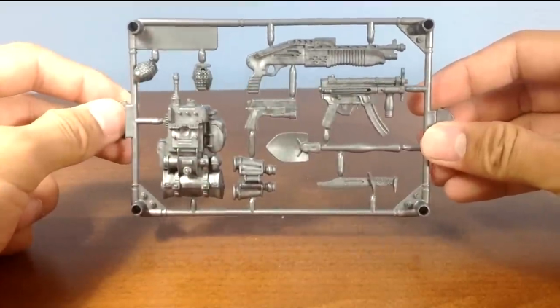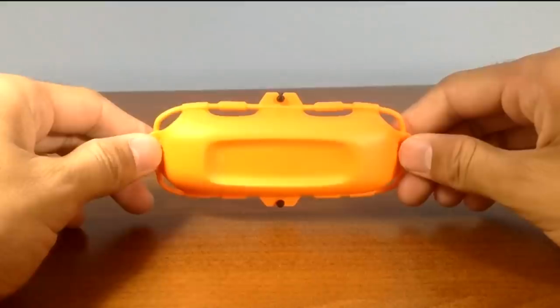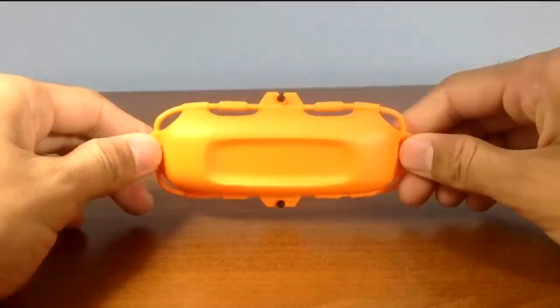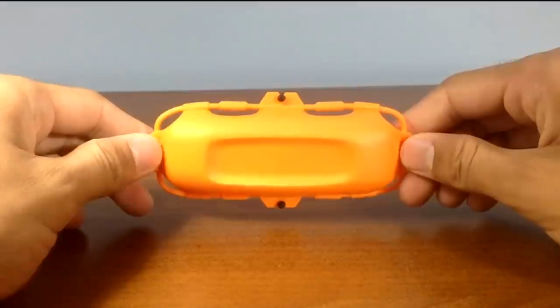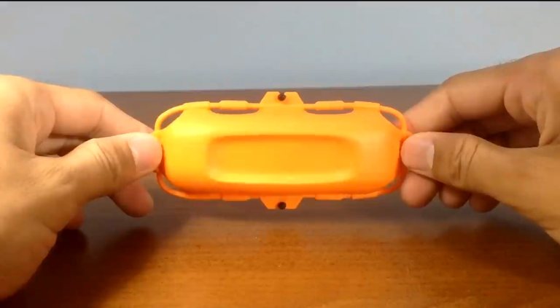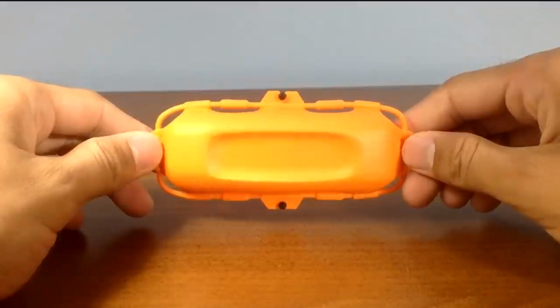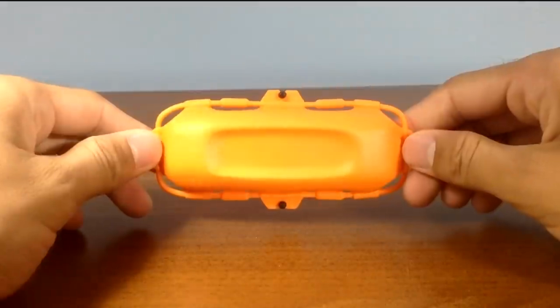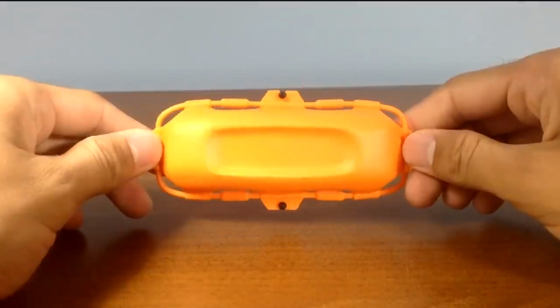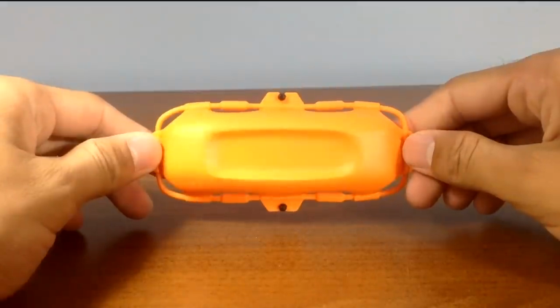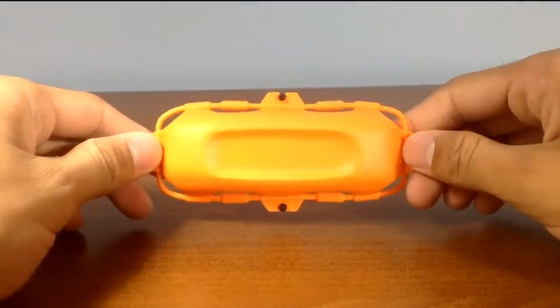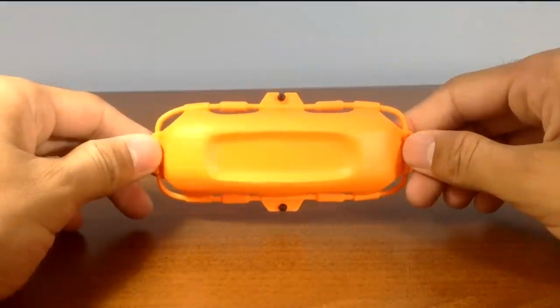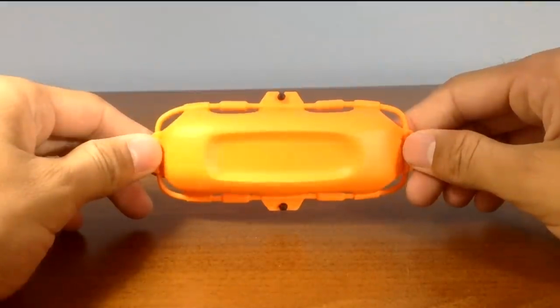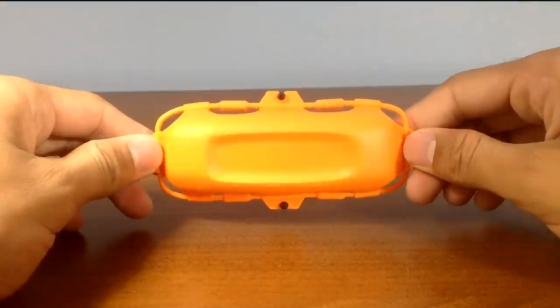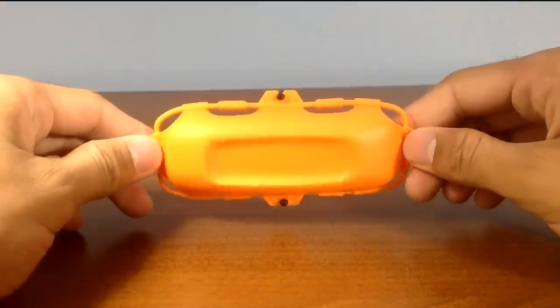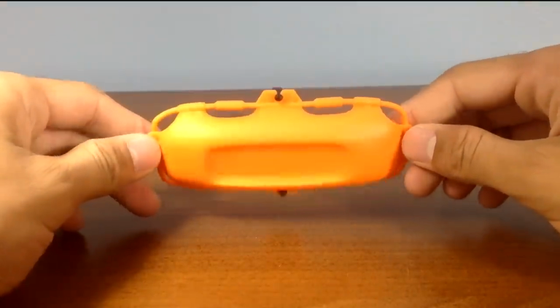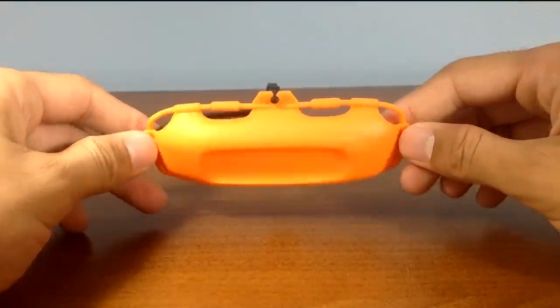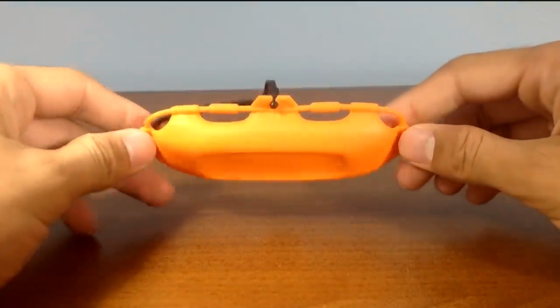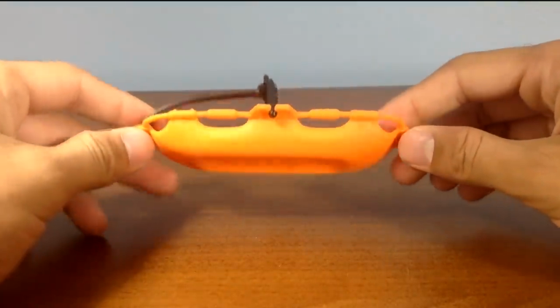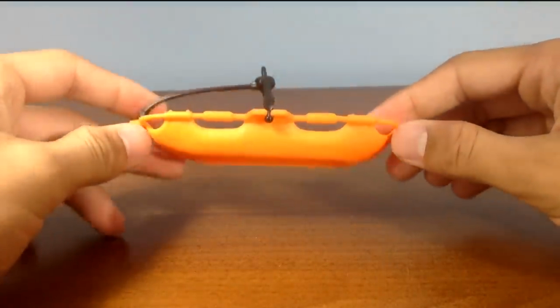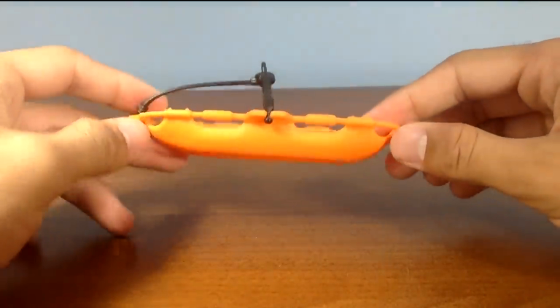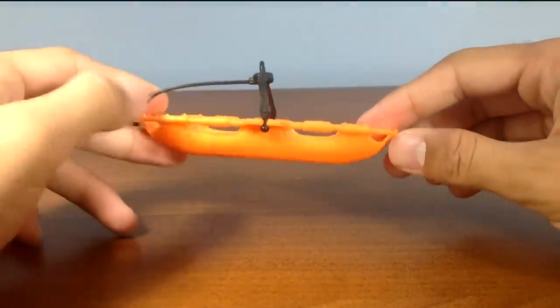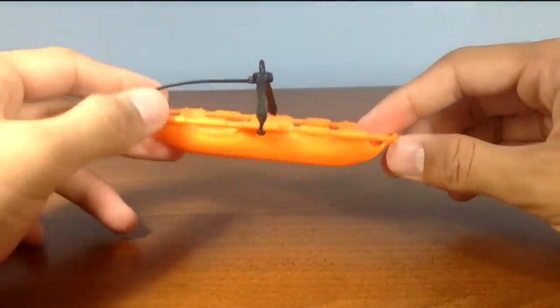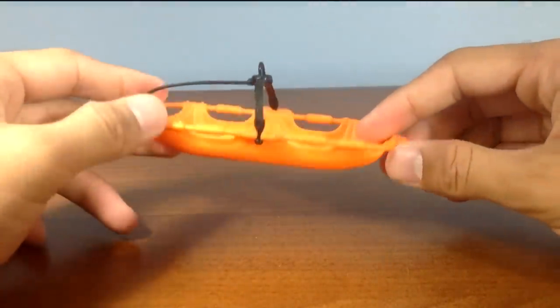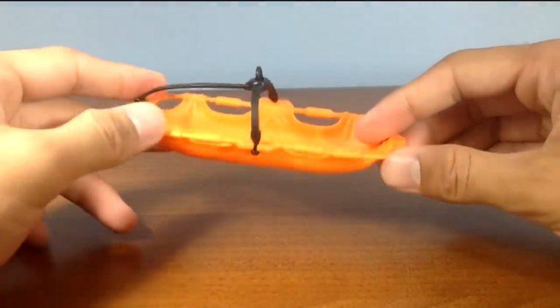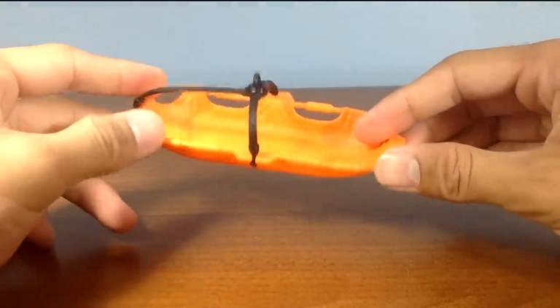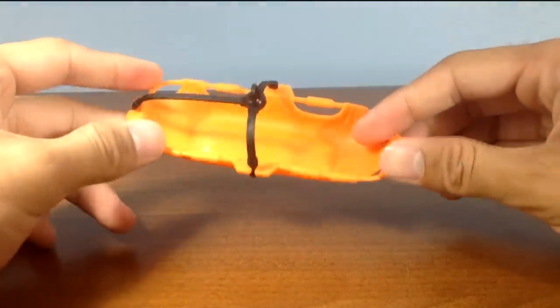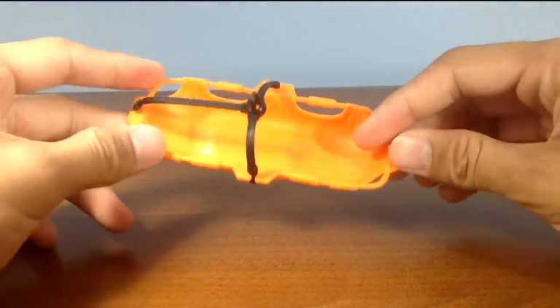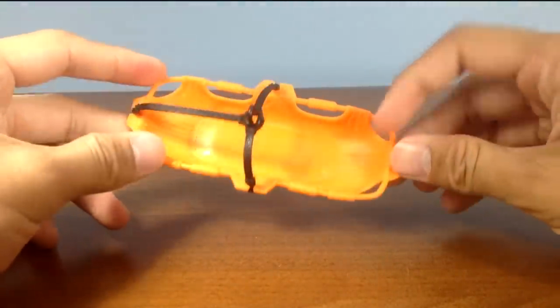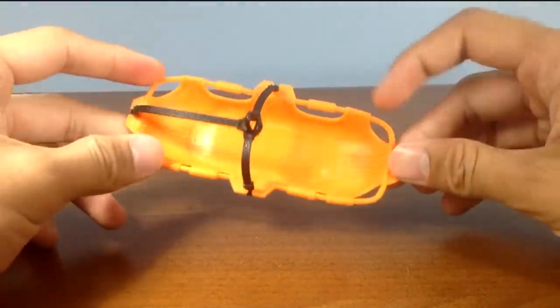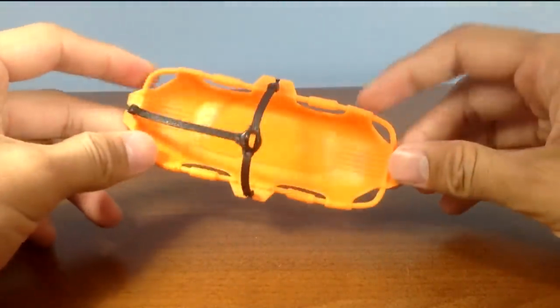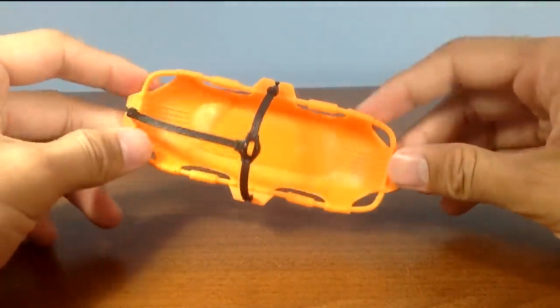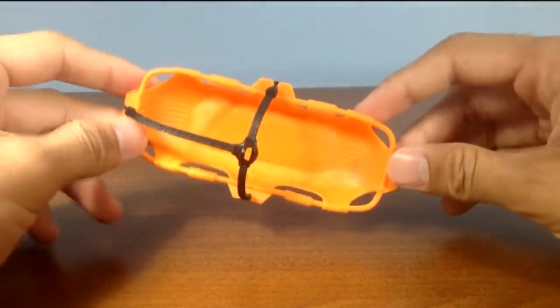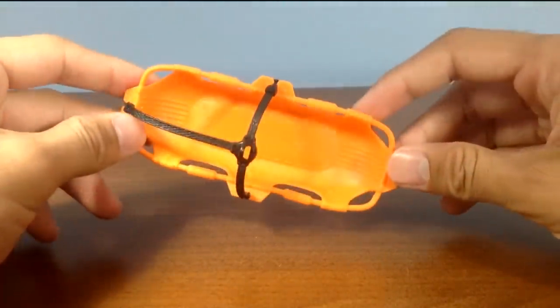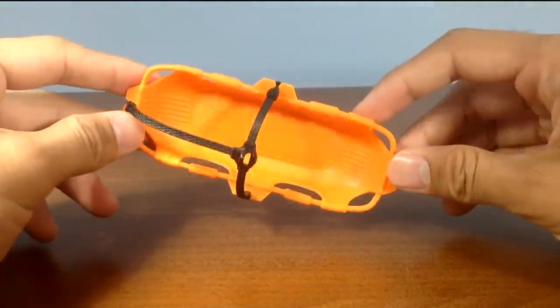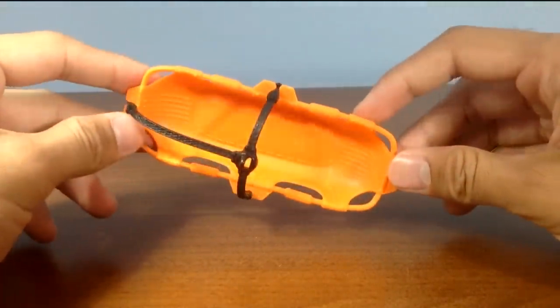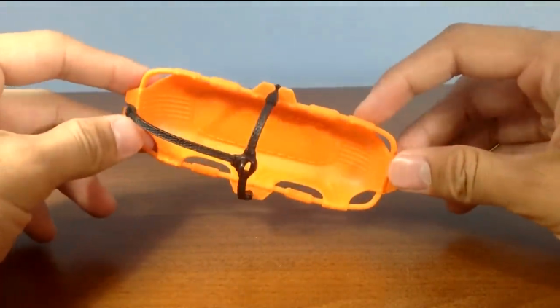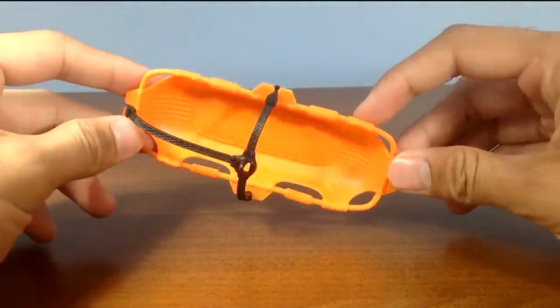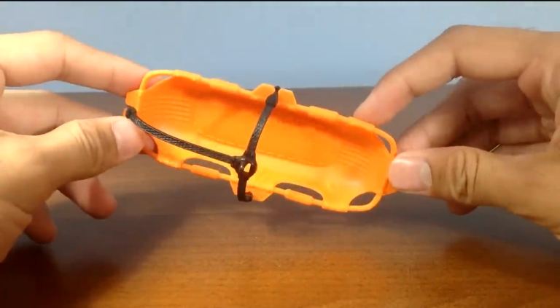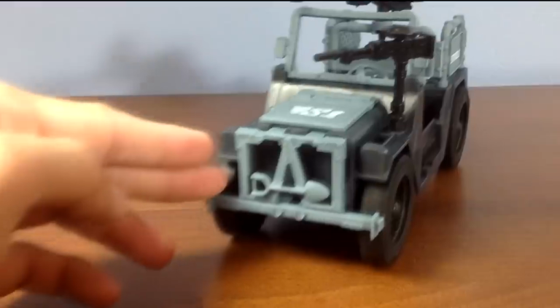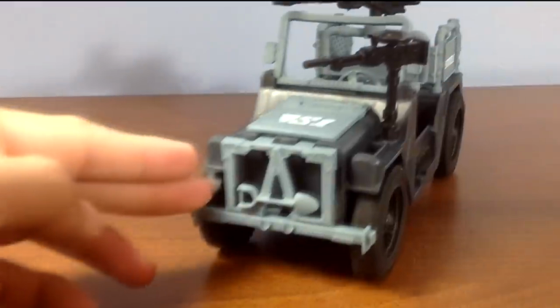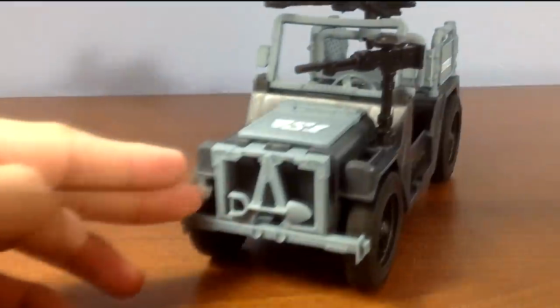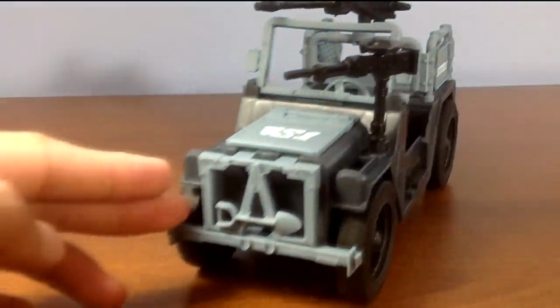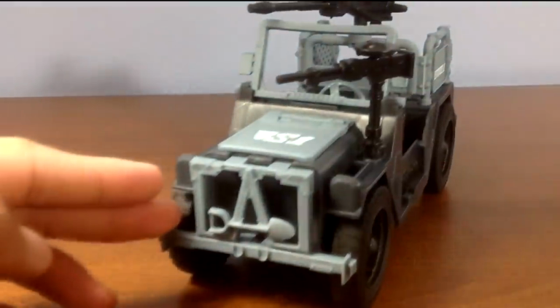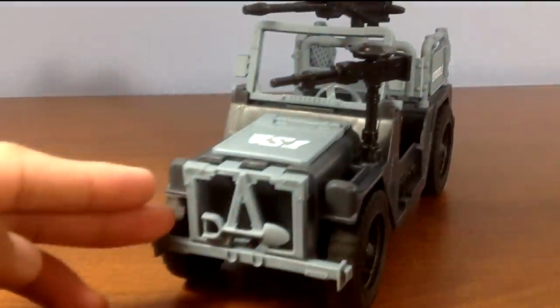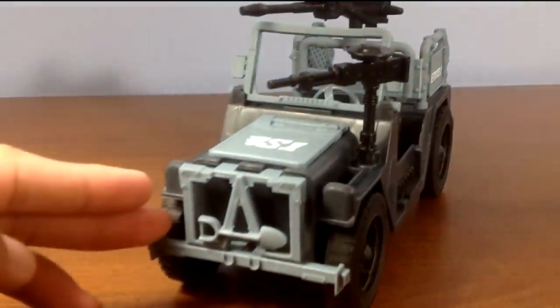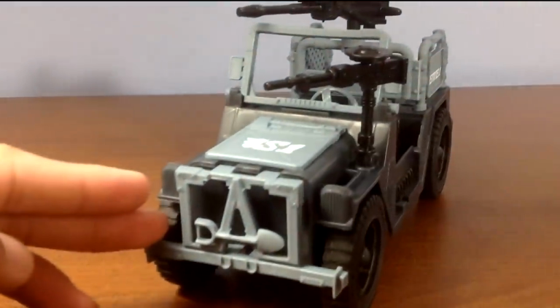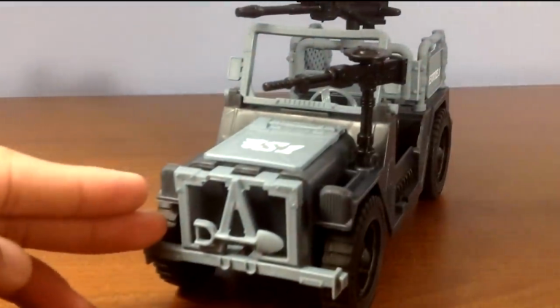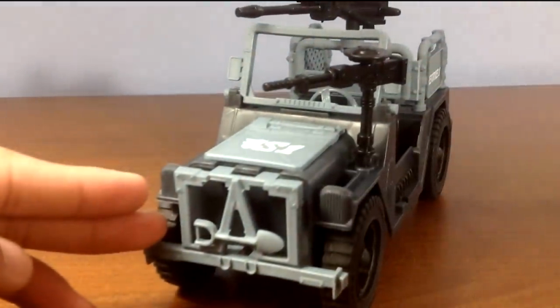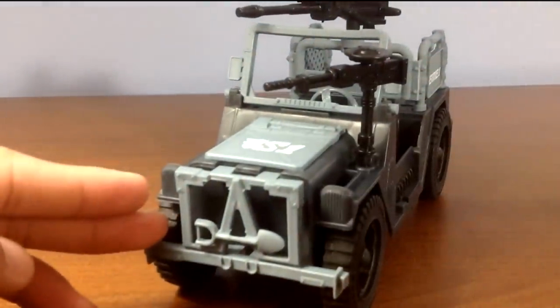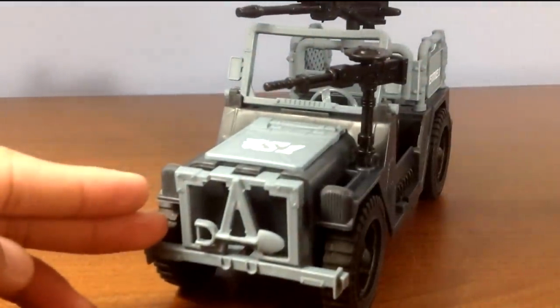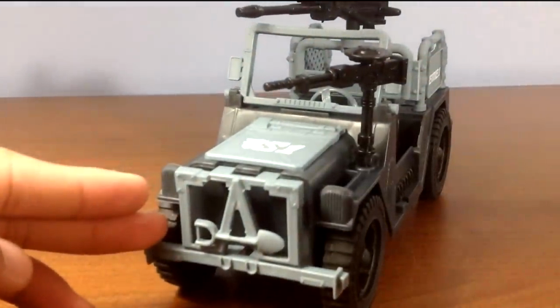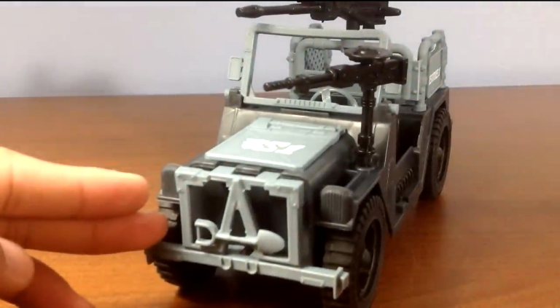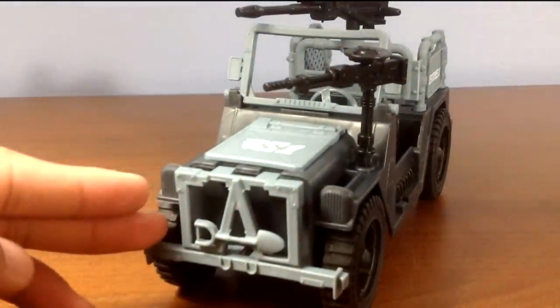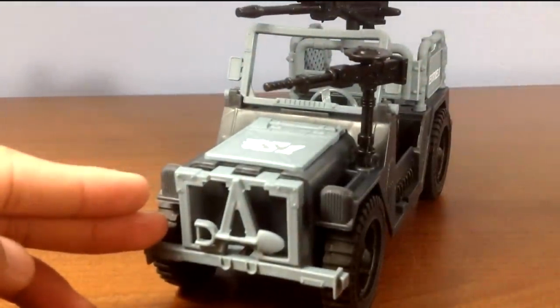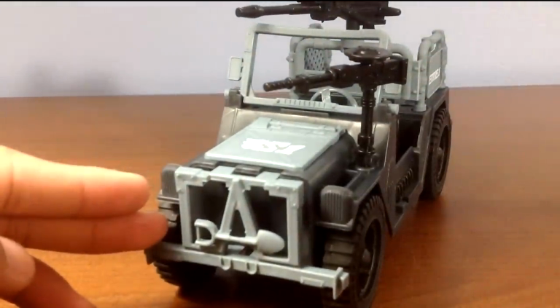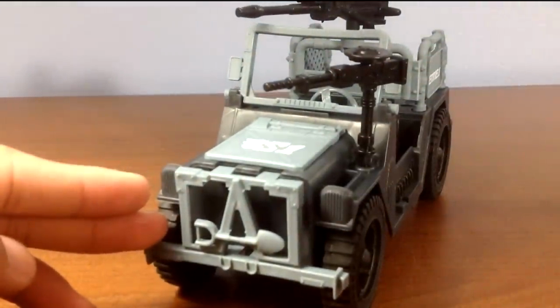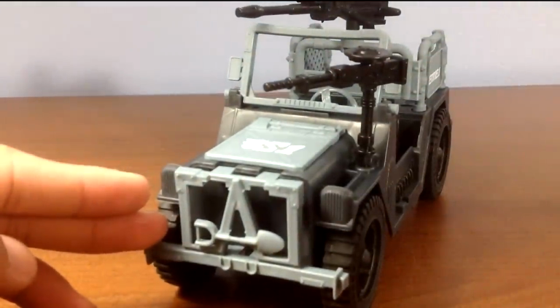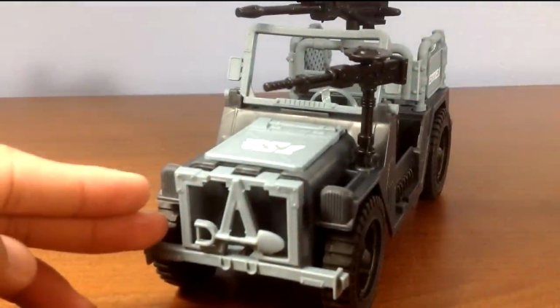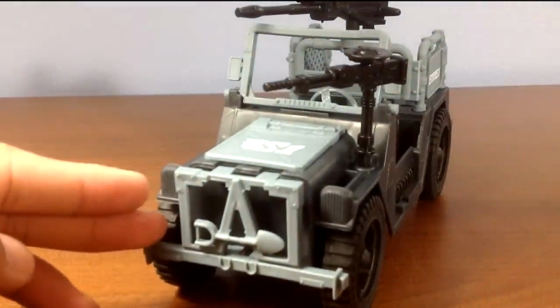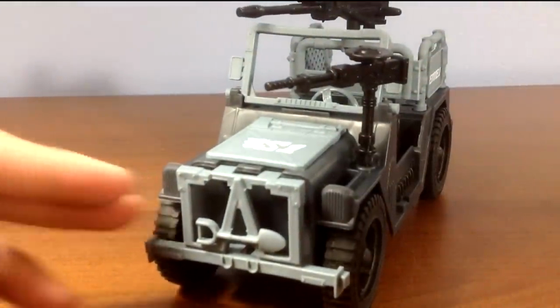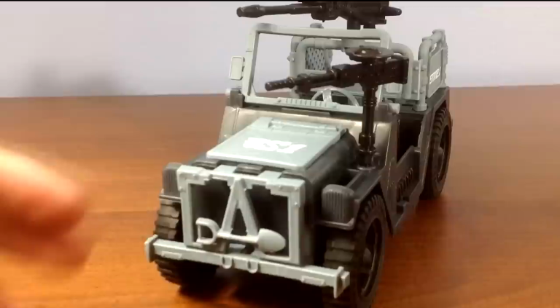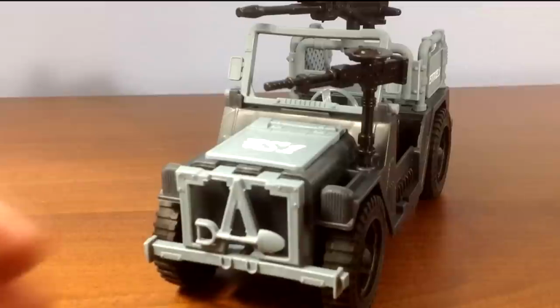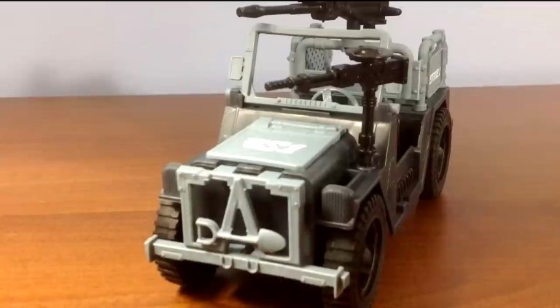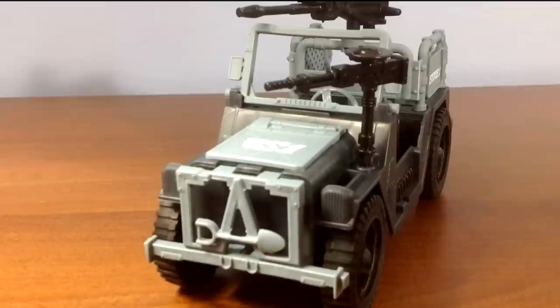Next, there is a stretcher — this will come into play later. Last but not least, we get this Willy's MB-style Jeep.